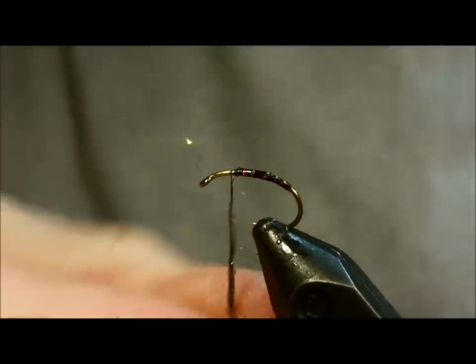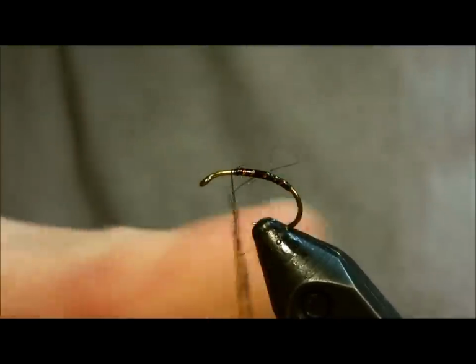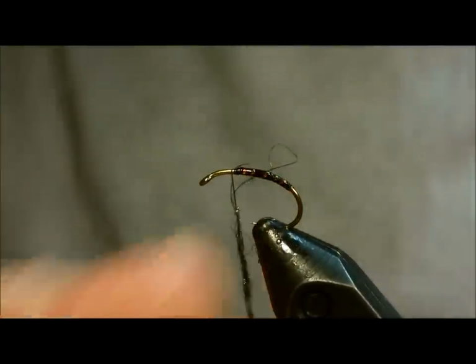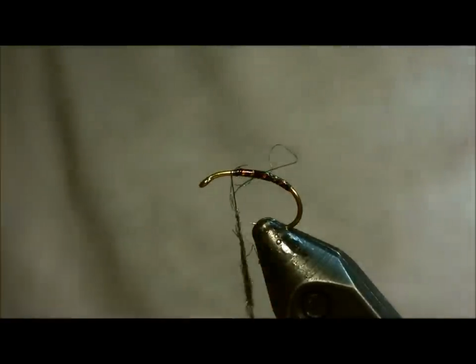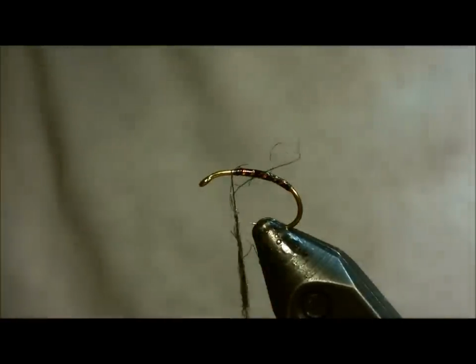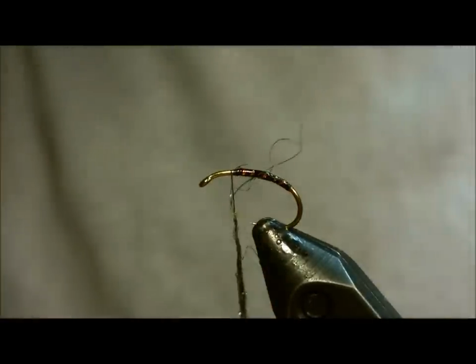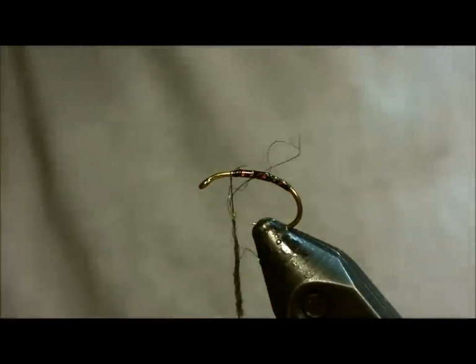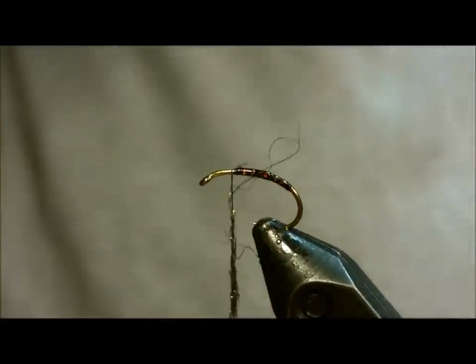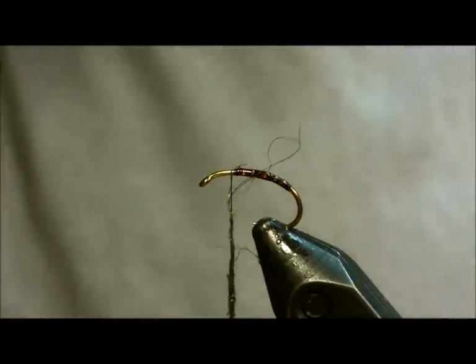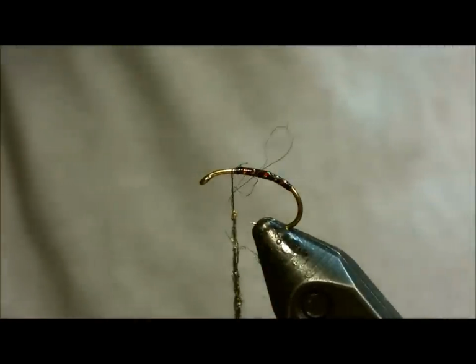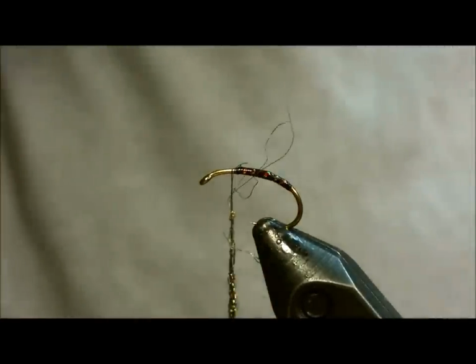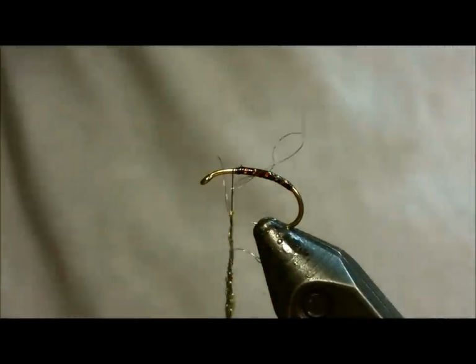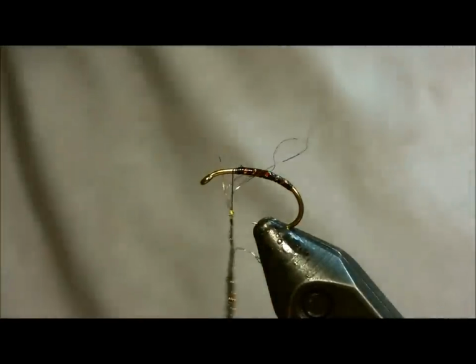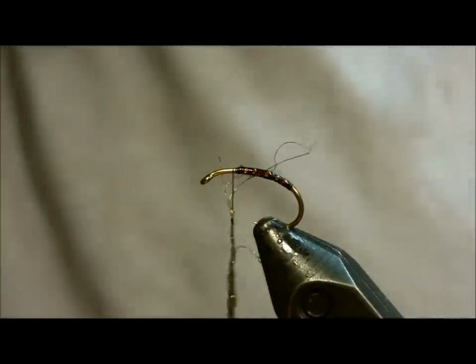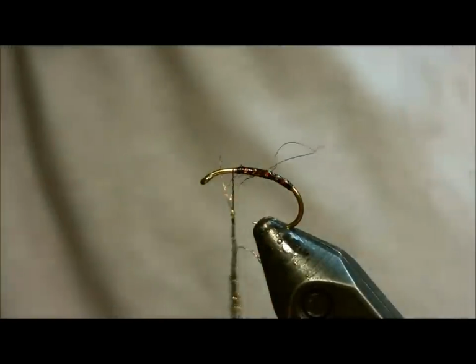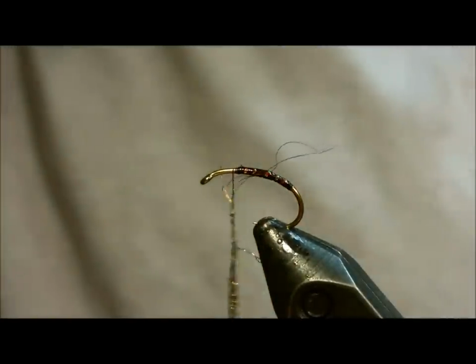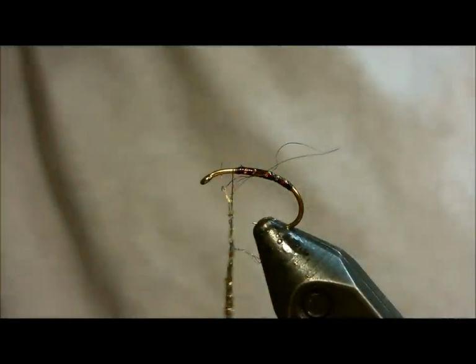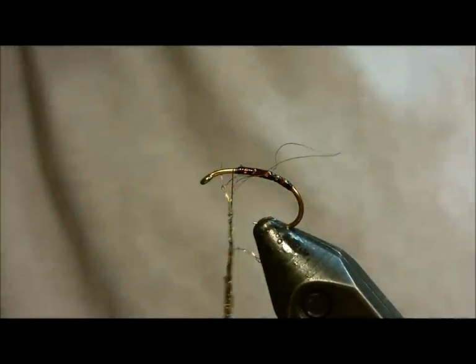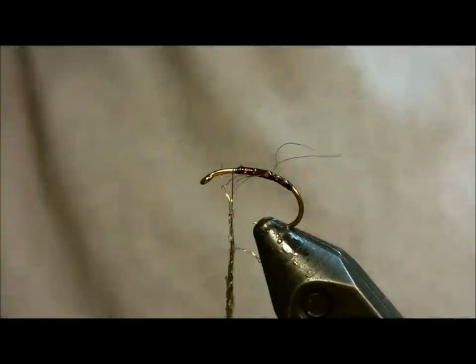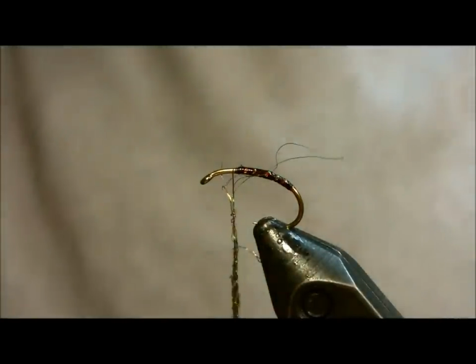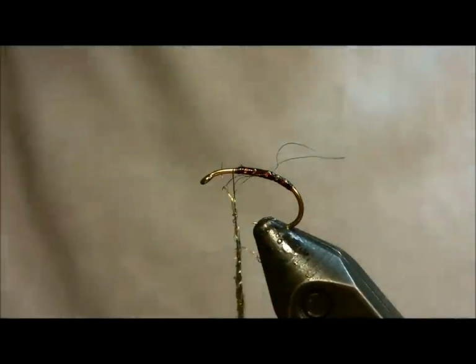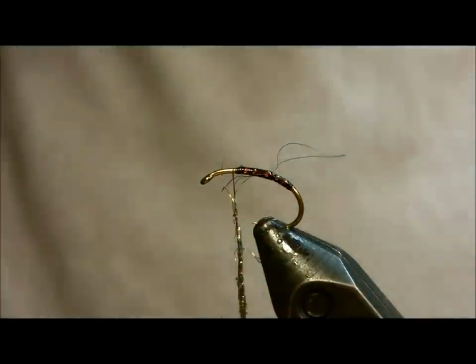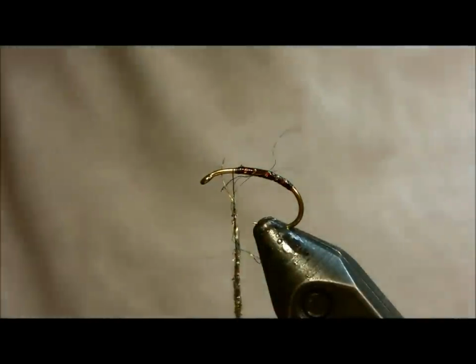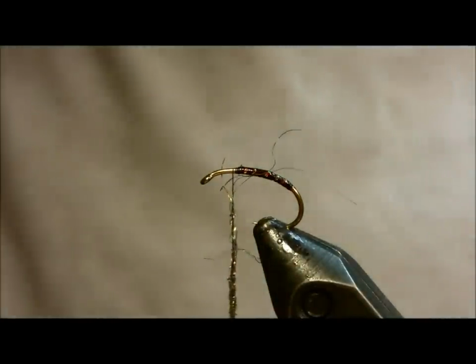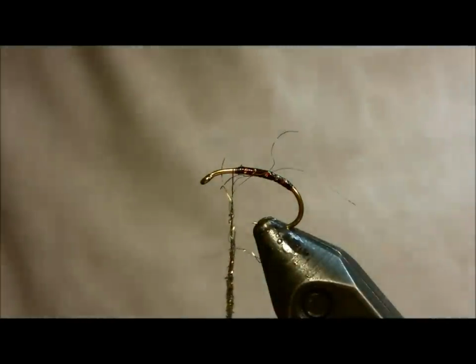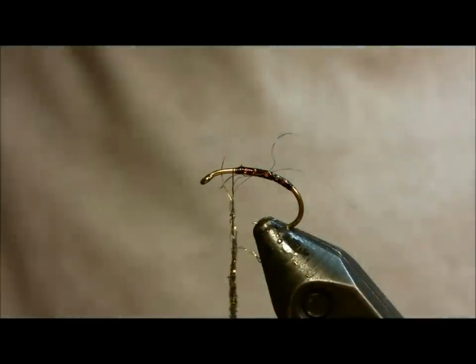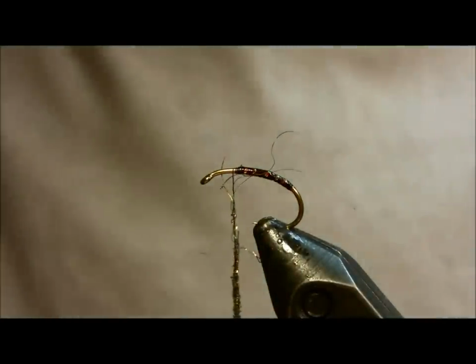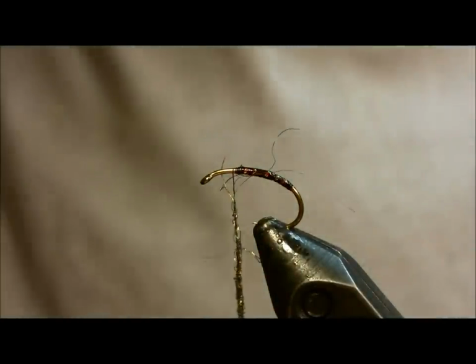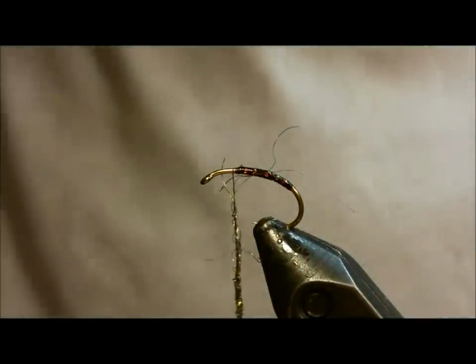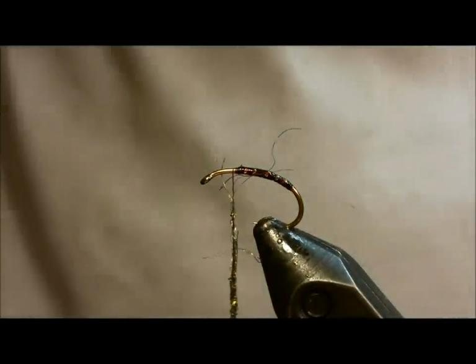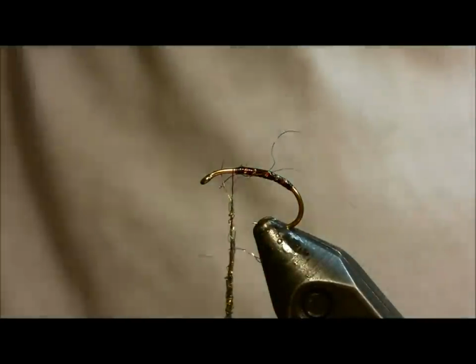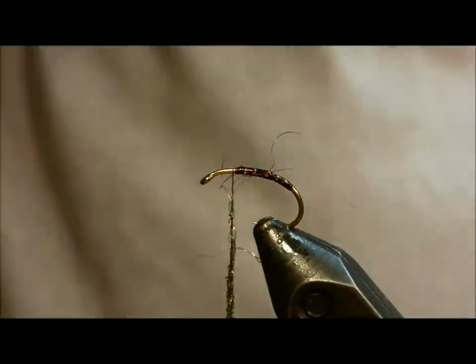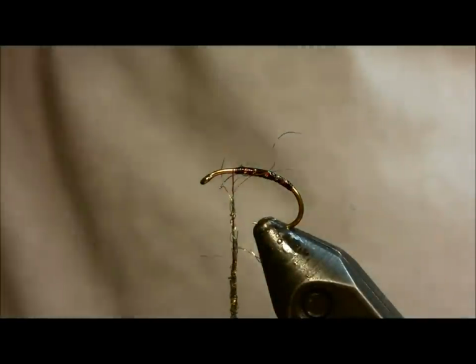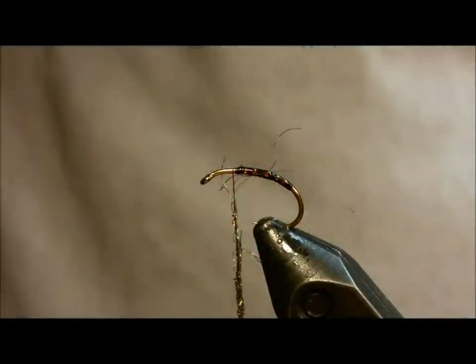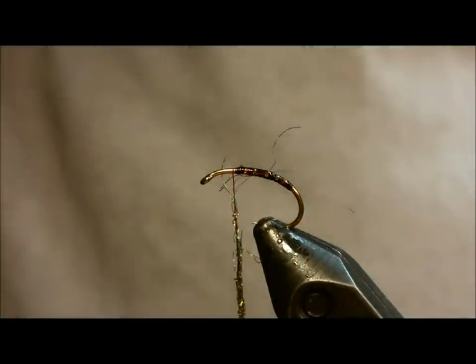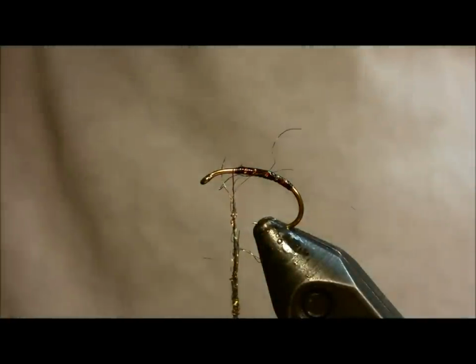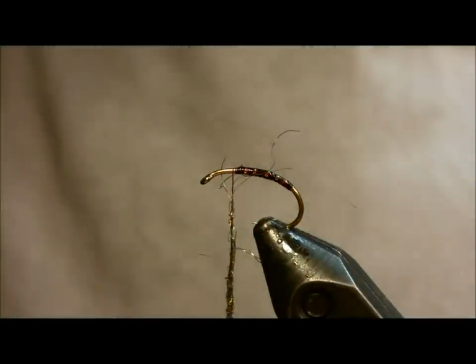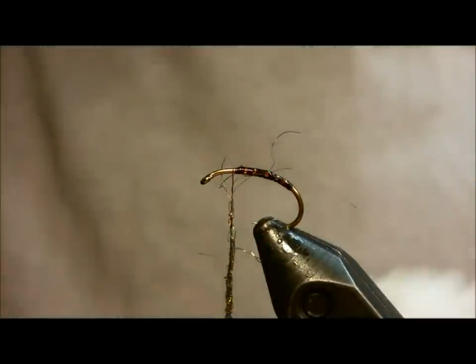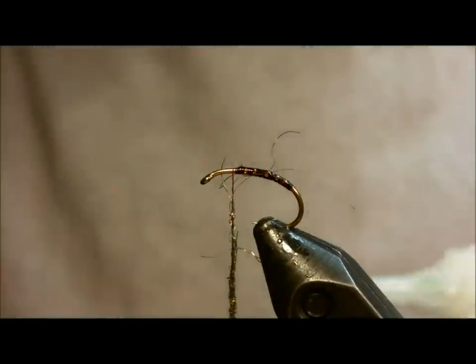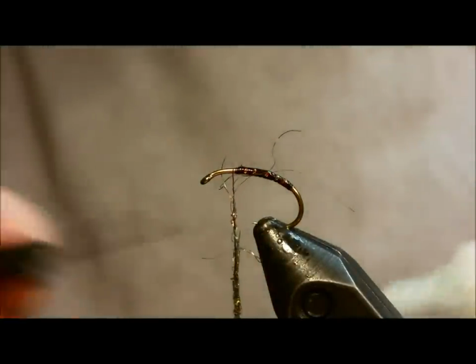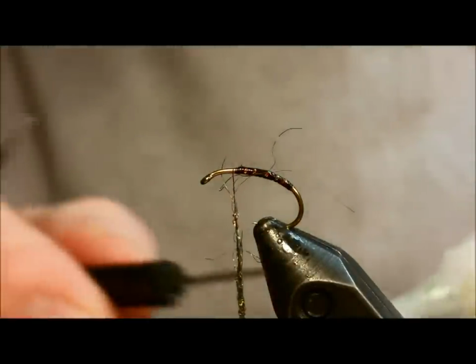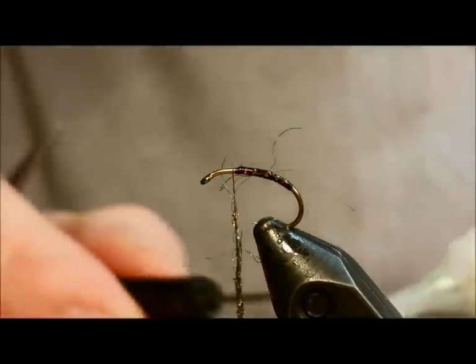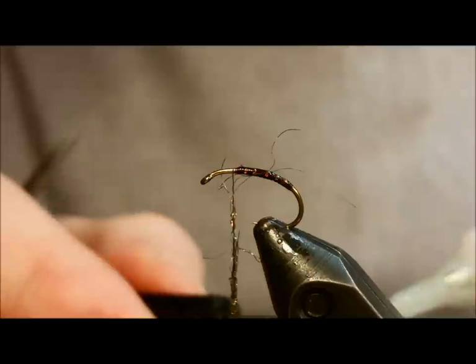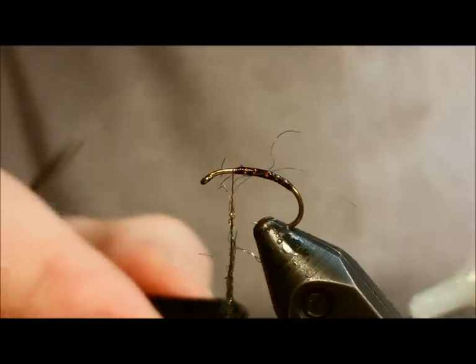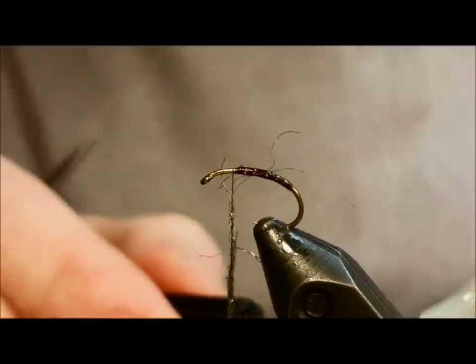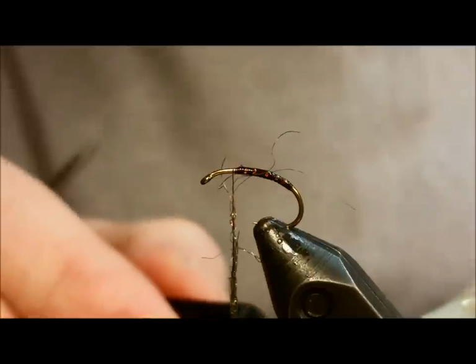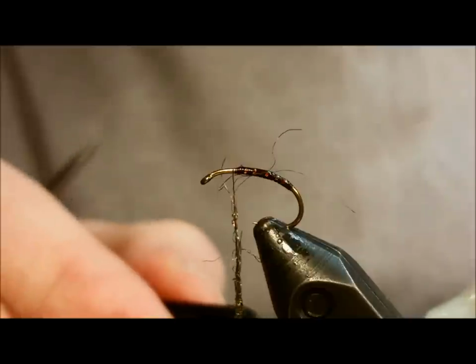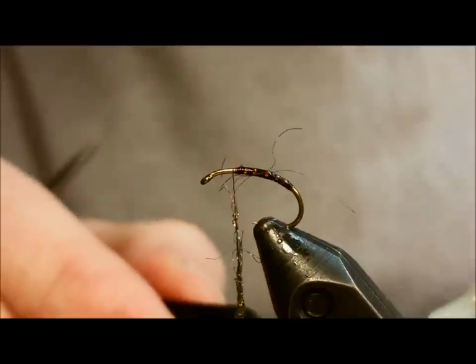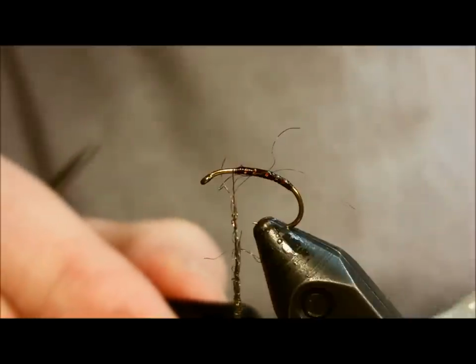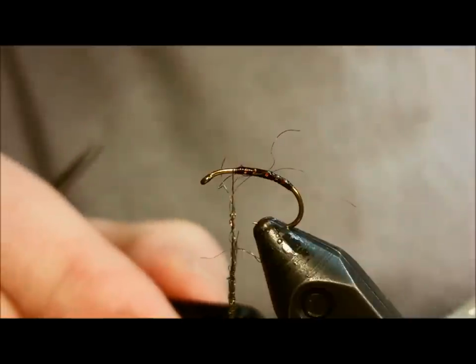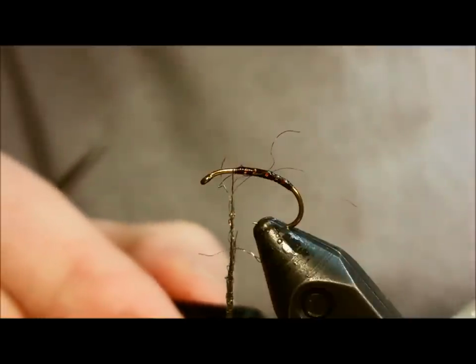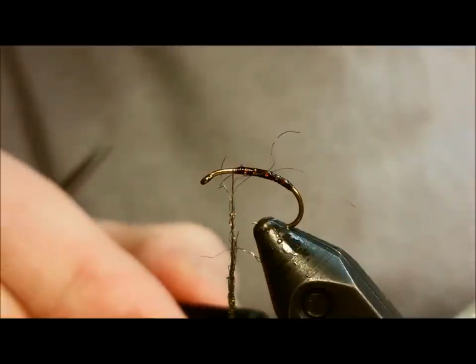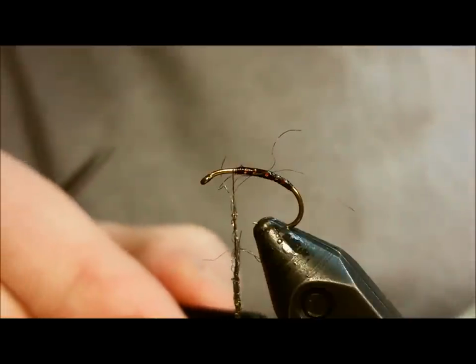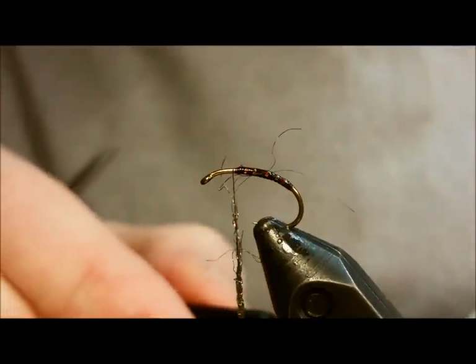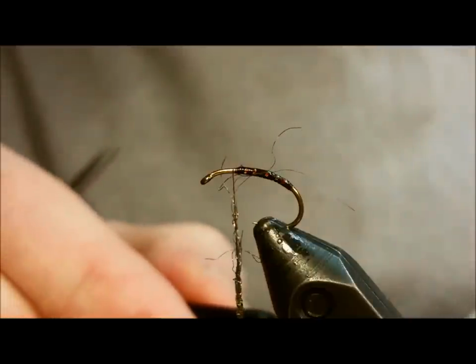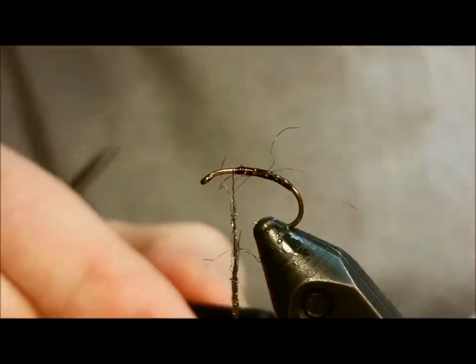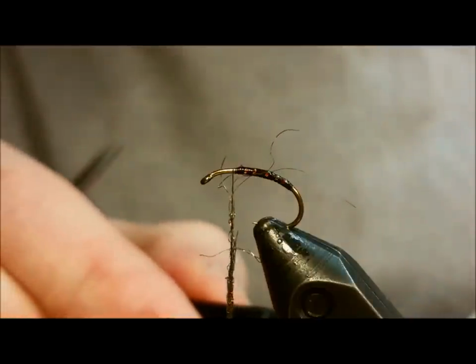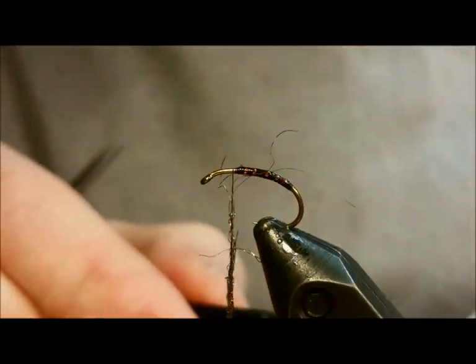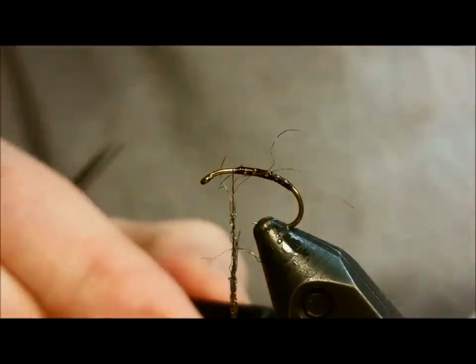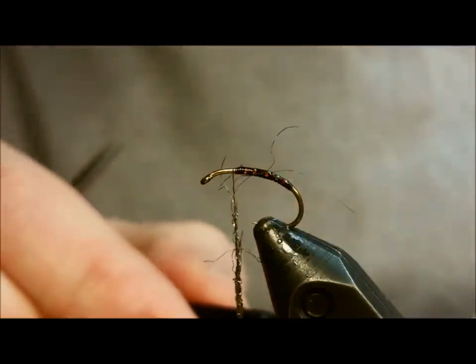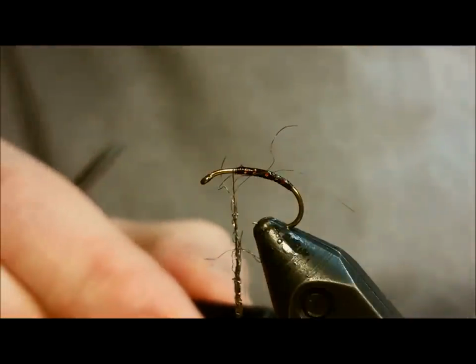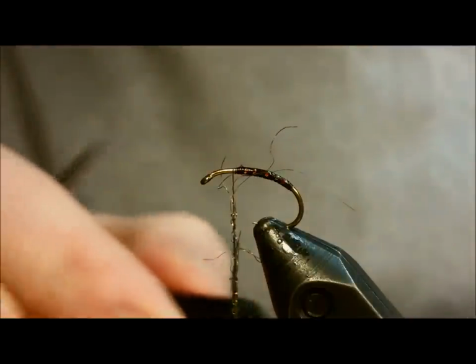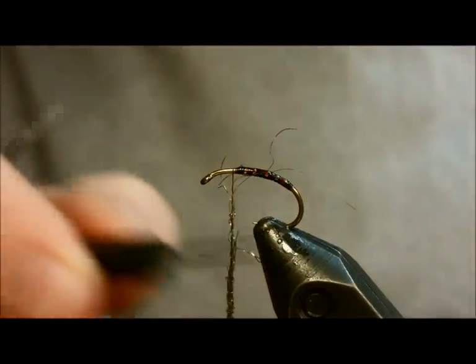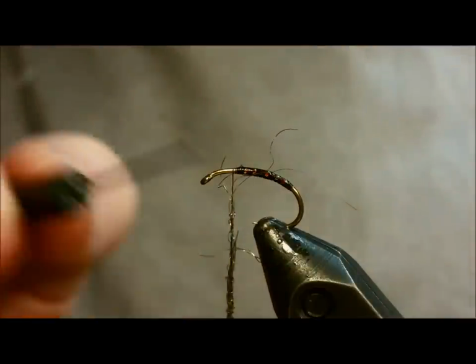I prefer to put down a small drop of Zap-A-Gap underneath — it just kind of locks the fibers in and adds to the durability of the fly.